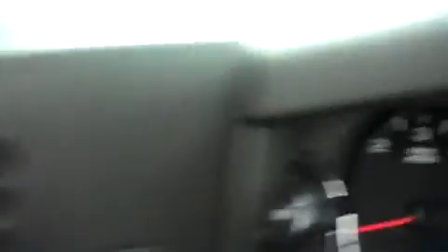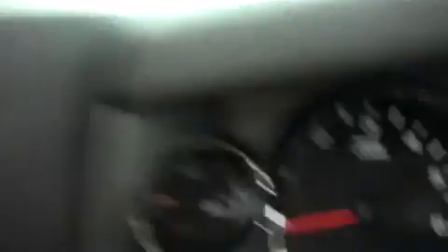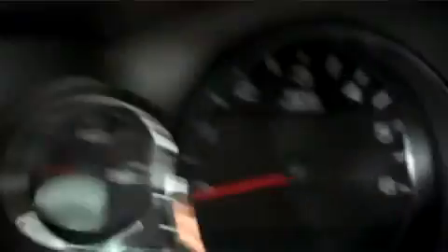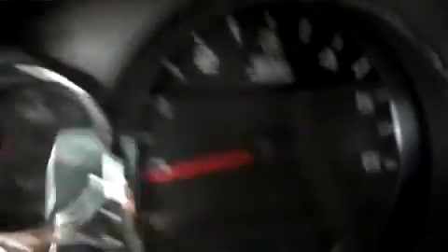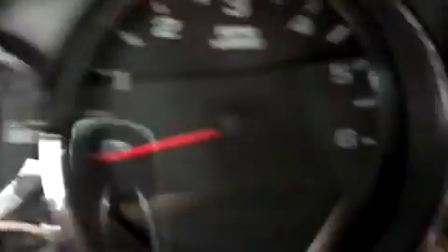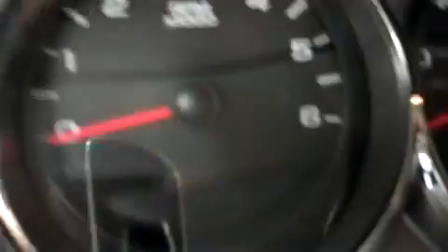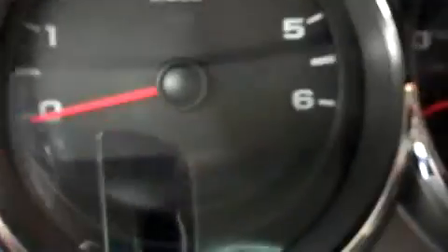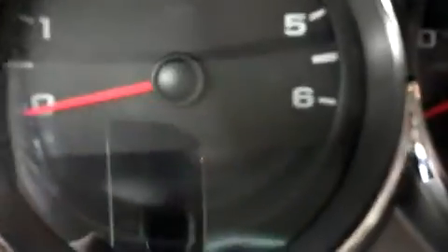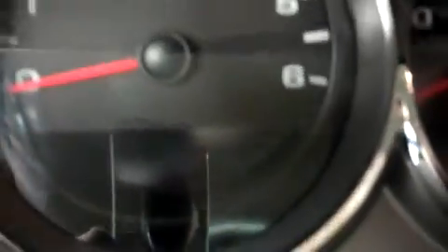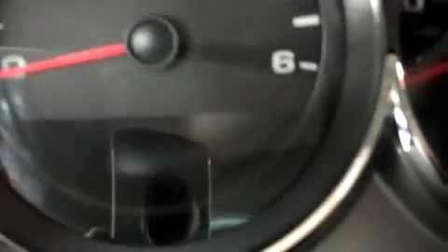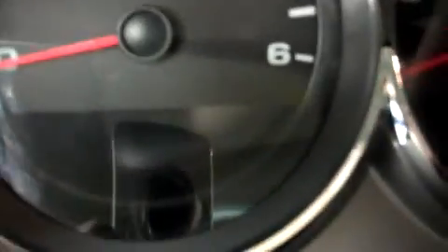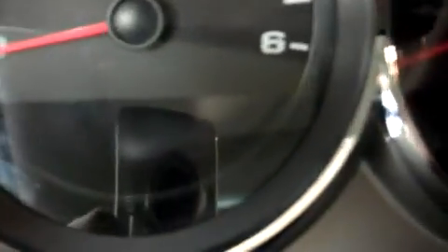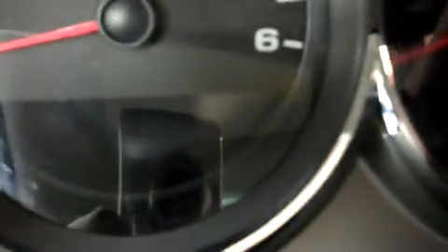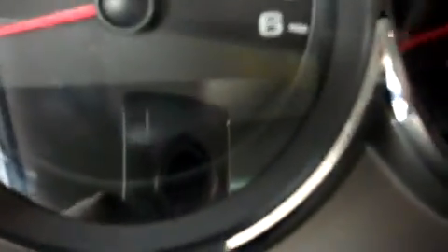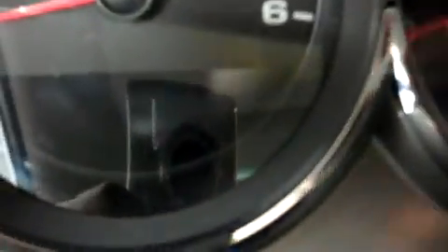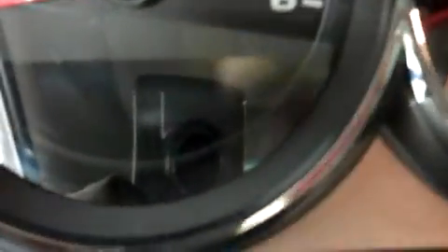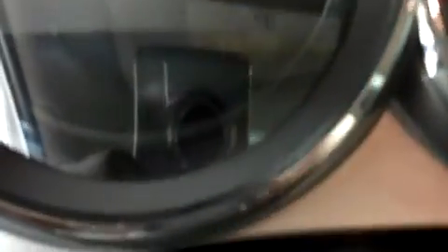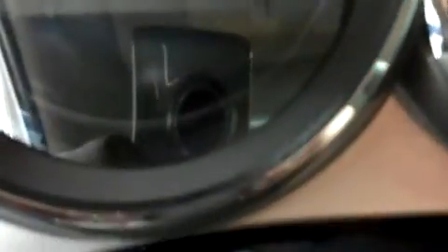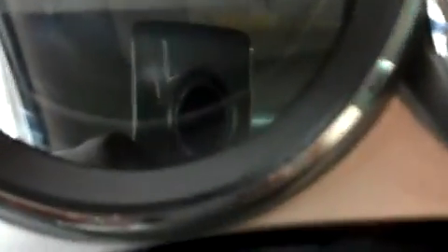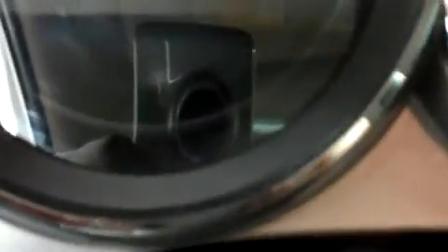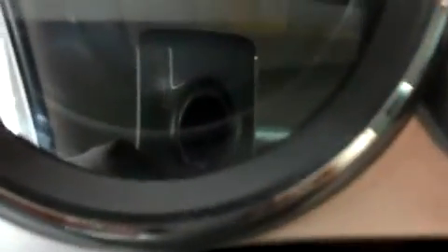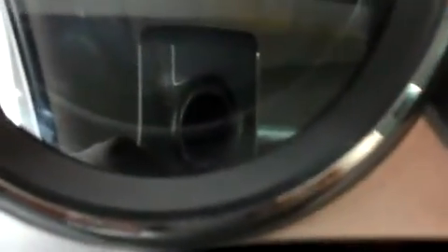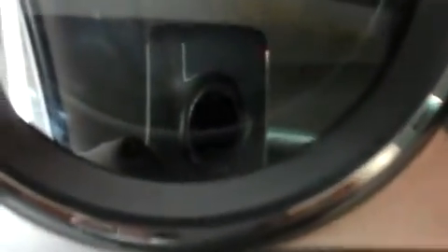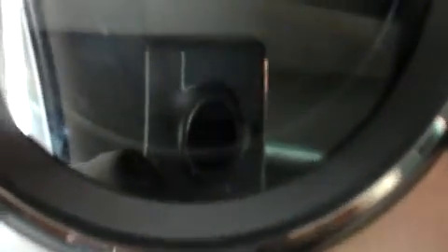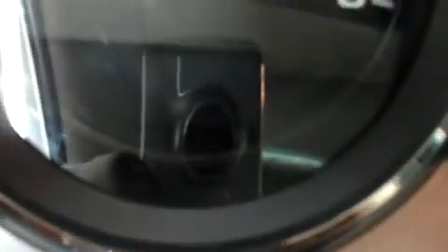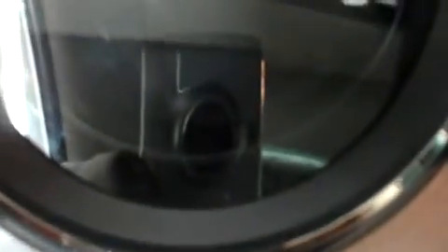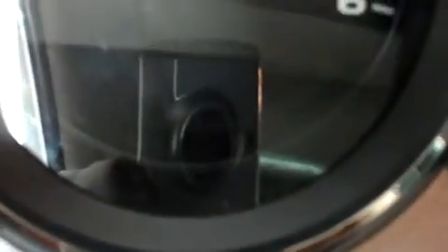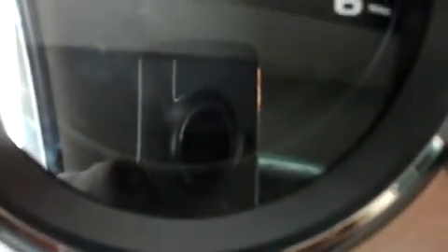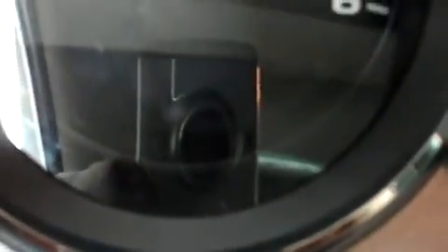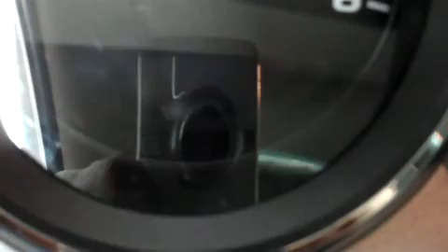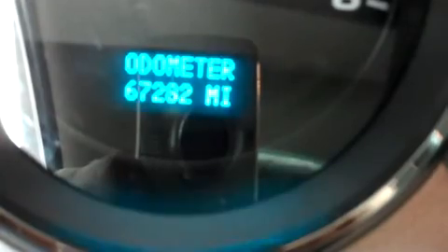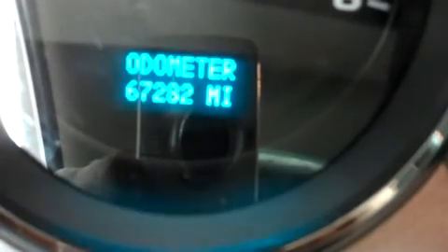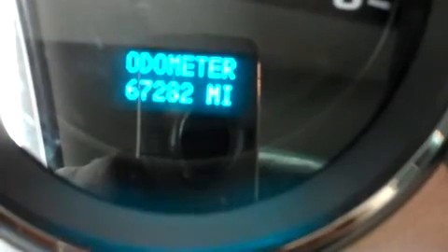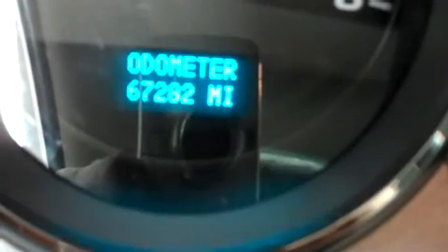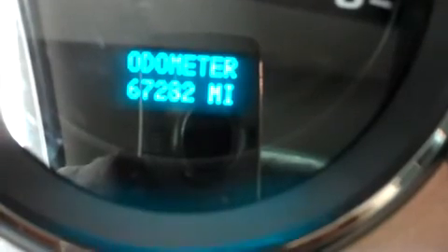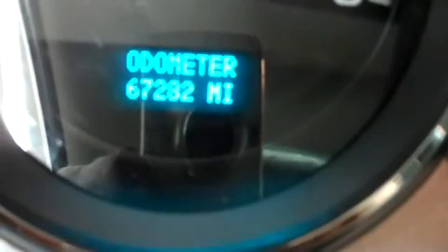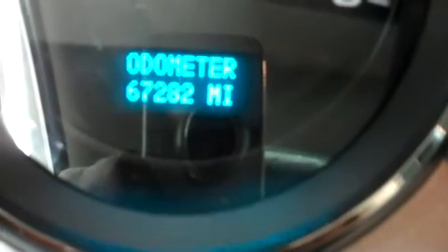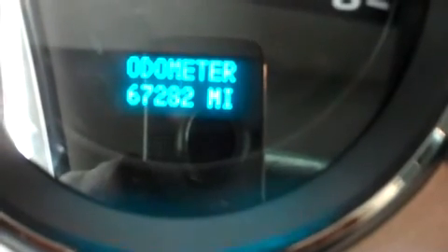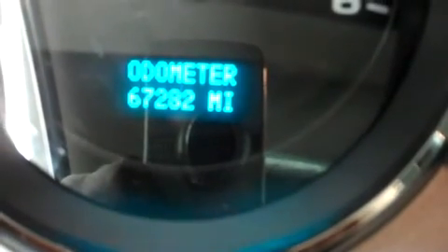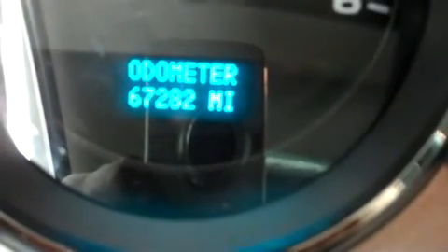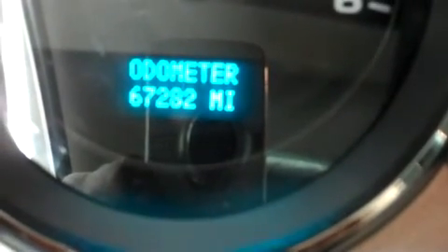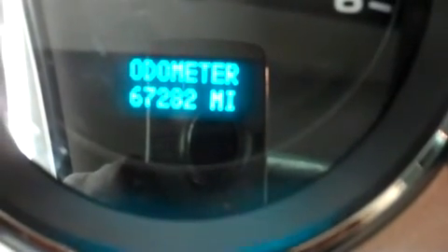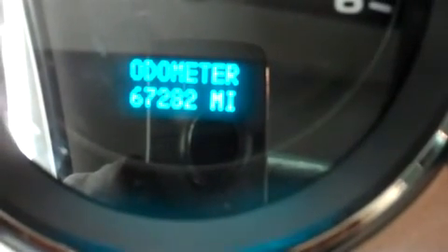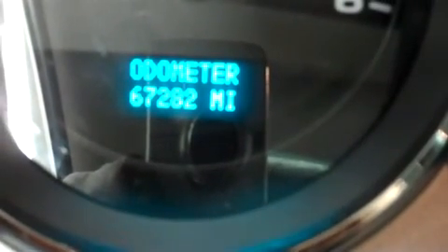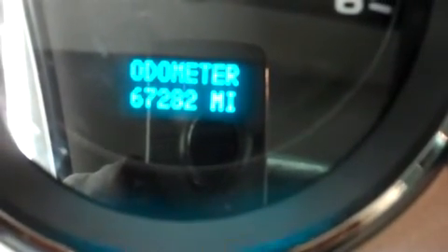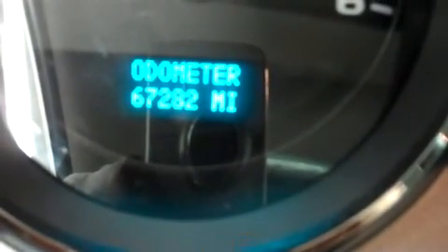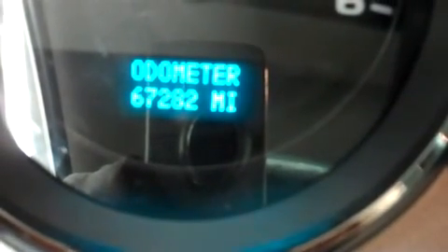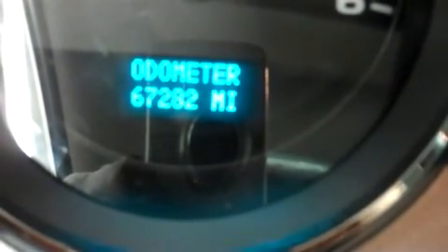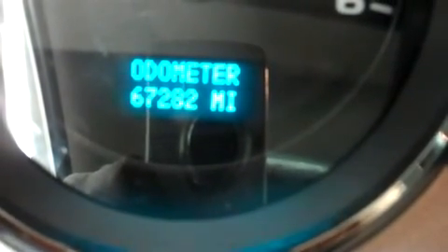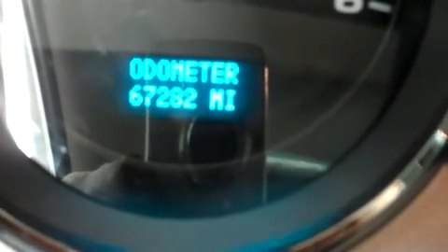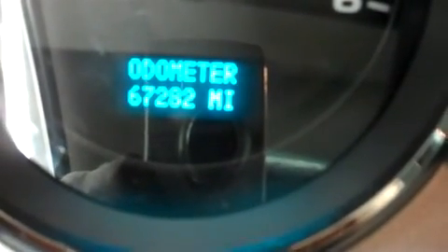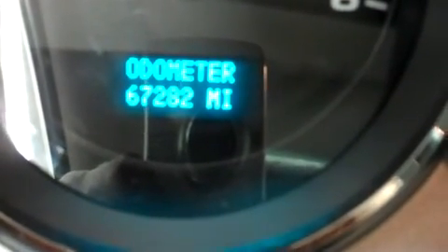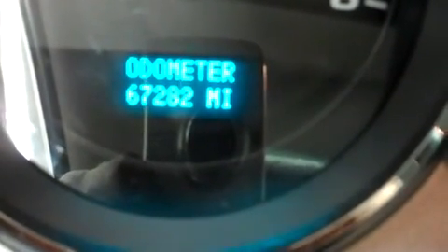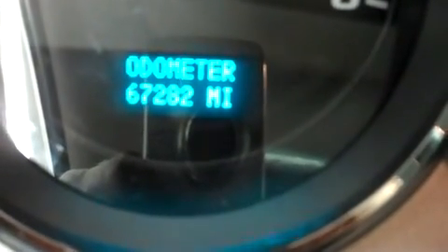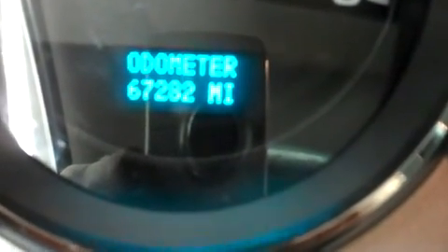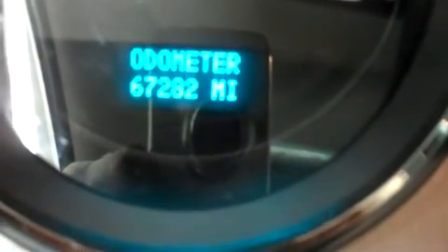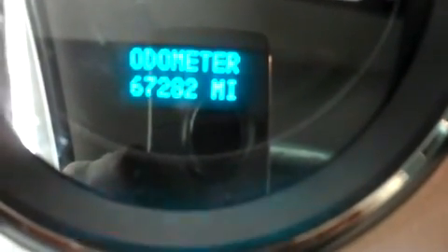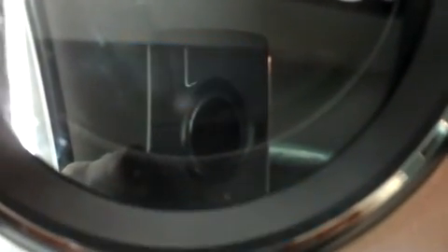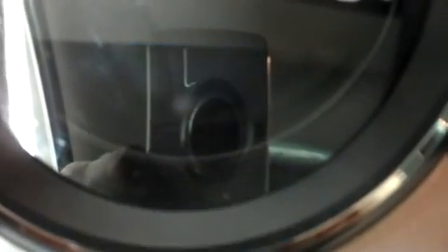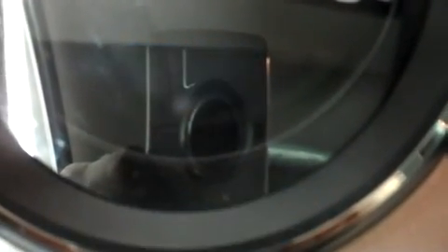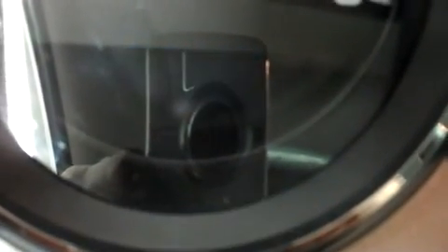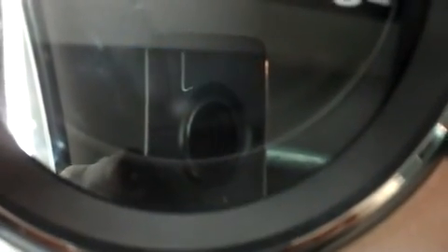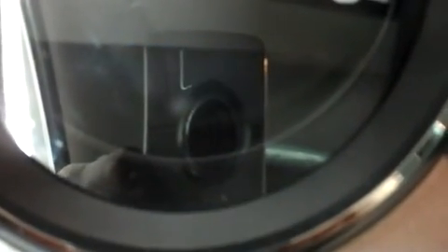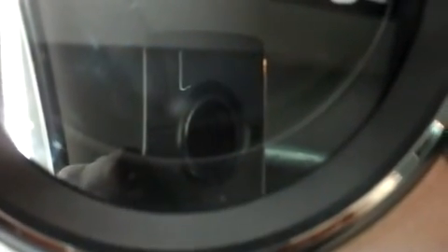Just so you can see the odometer, it reads 67,282 miles at the time of this video.